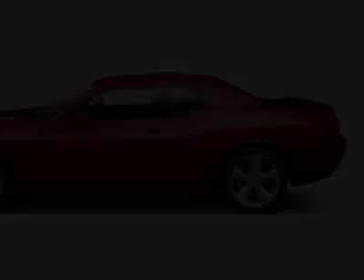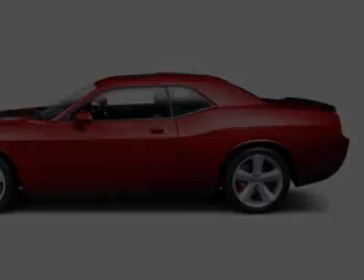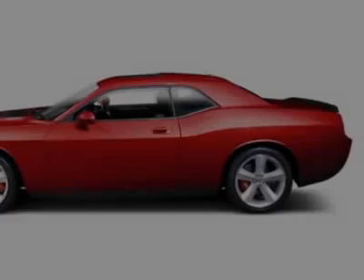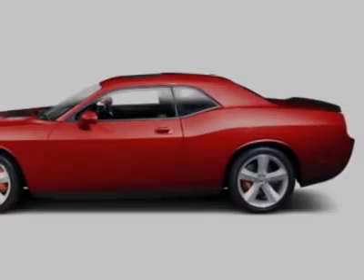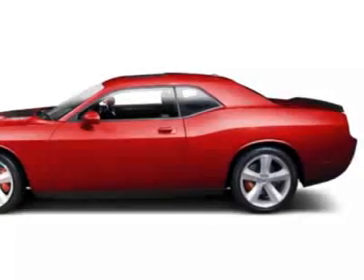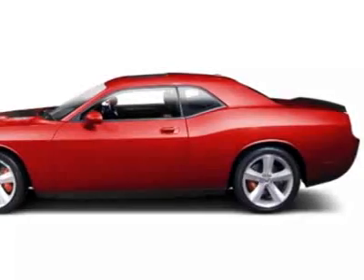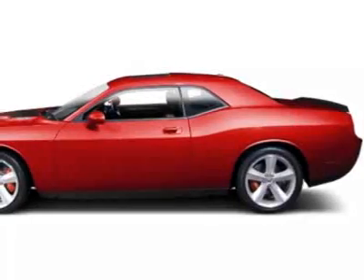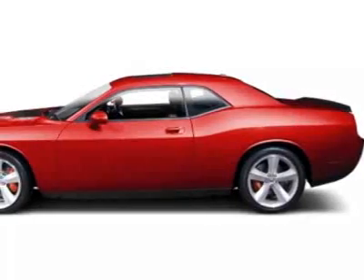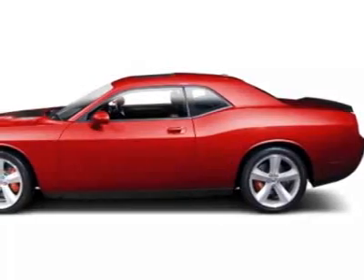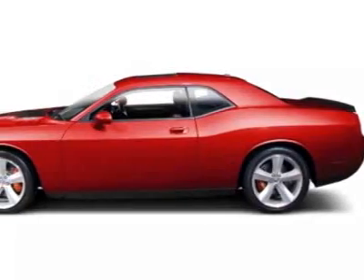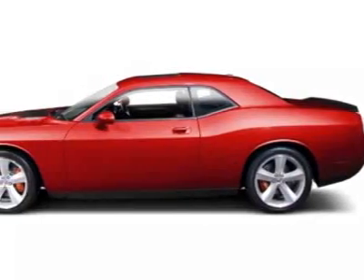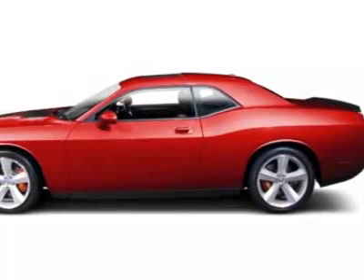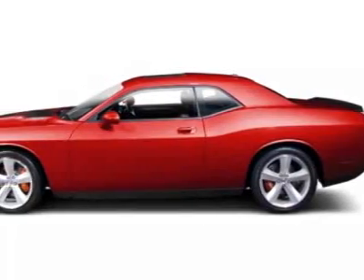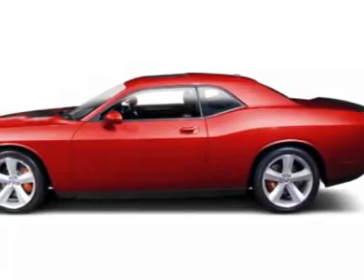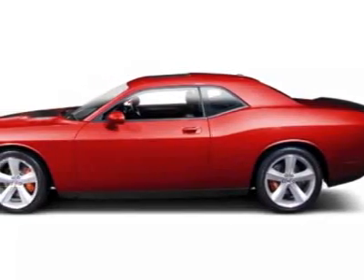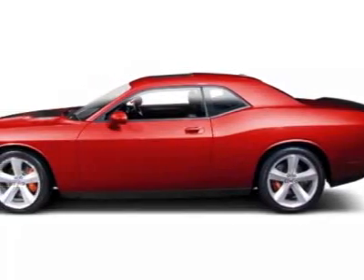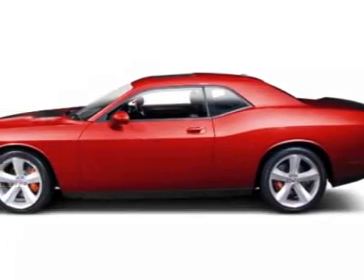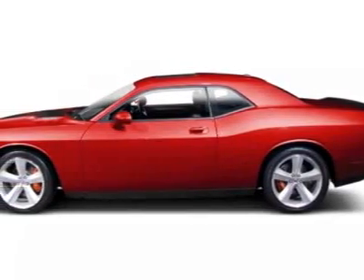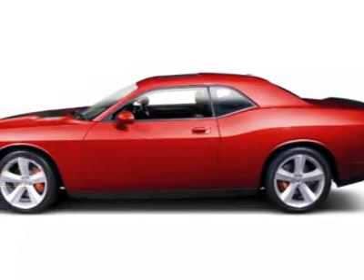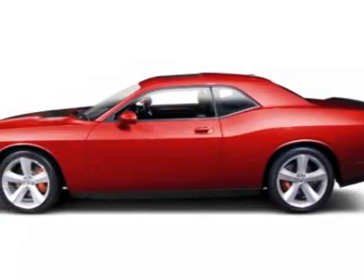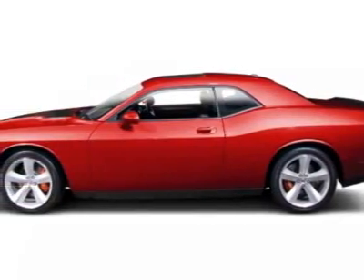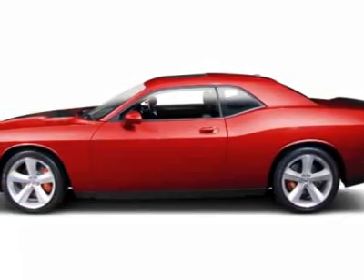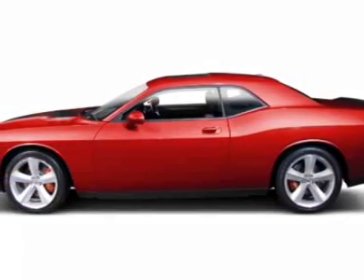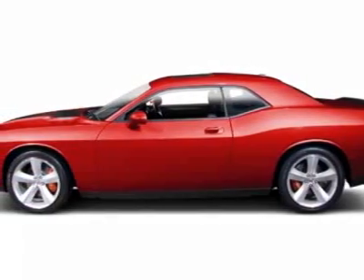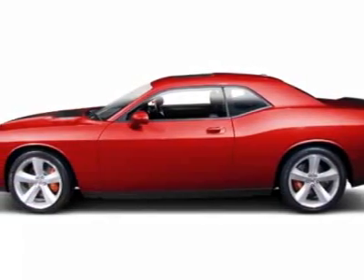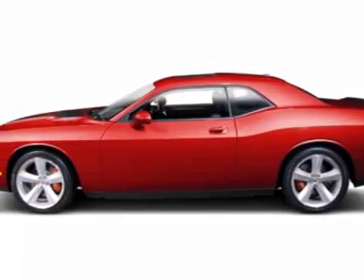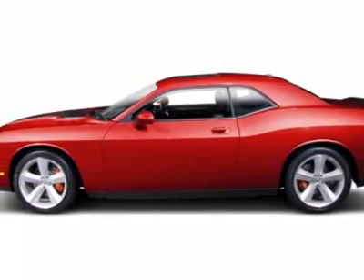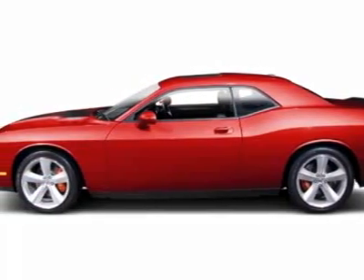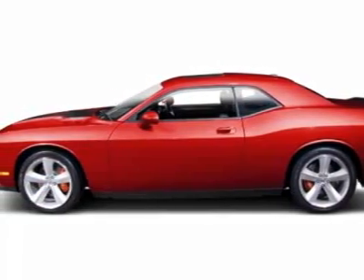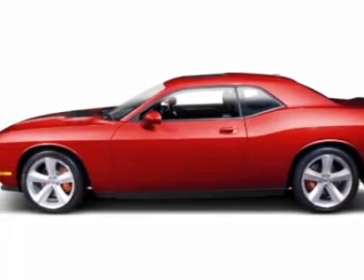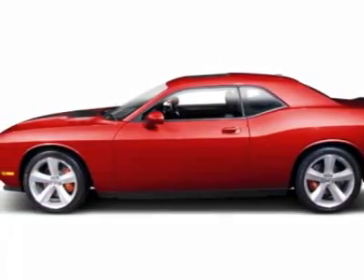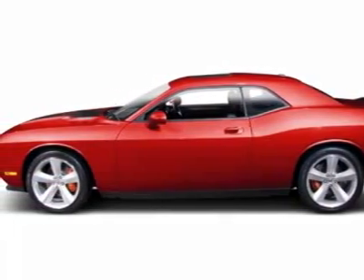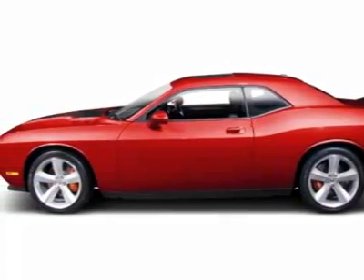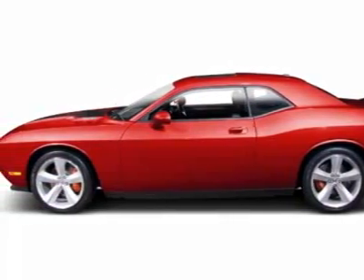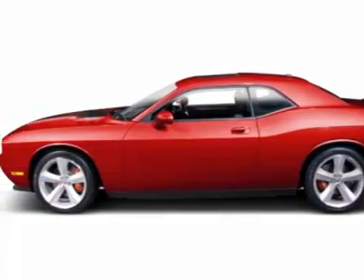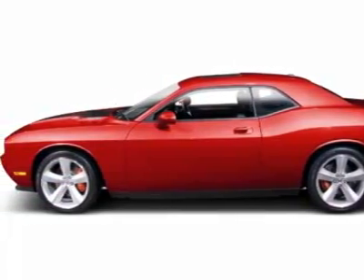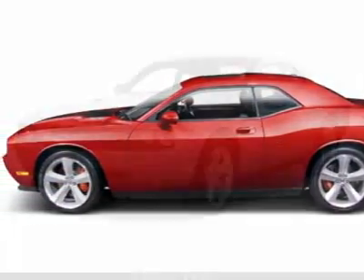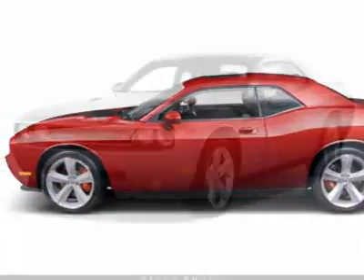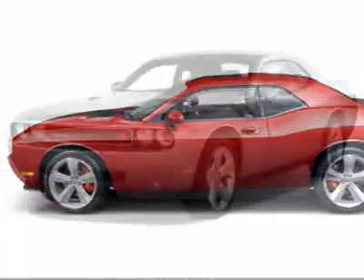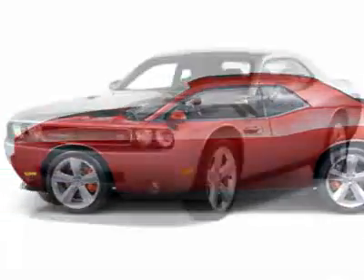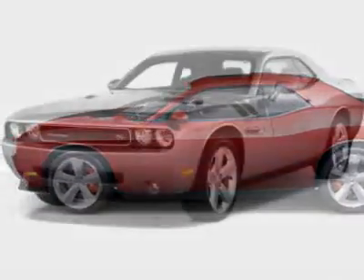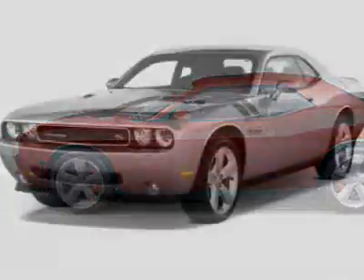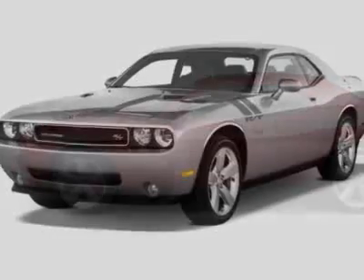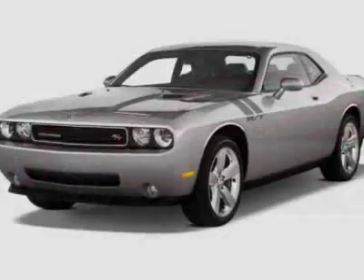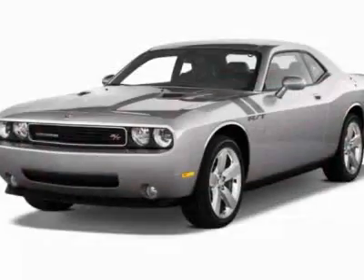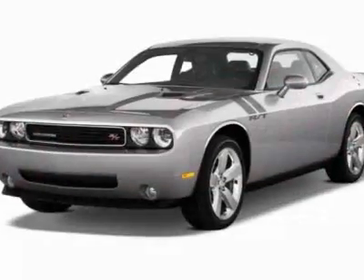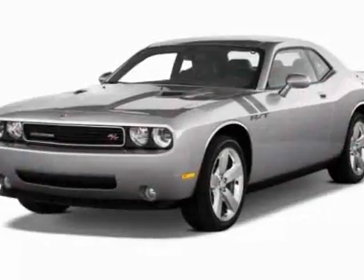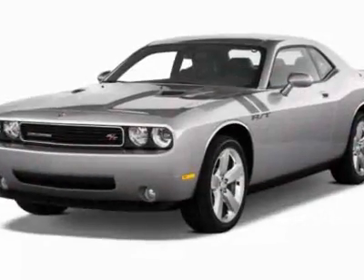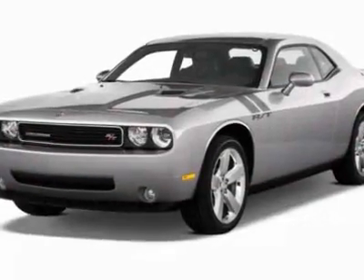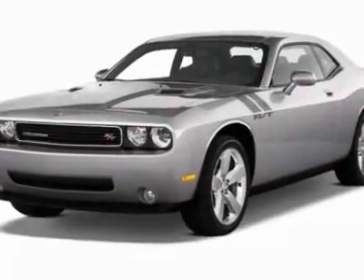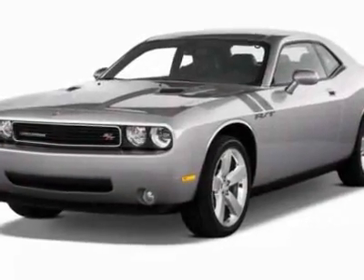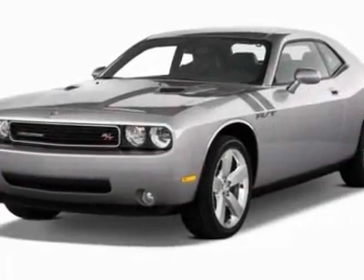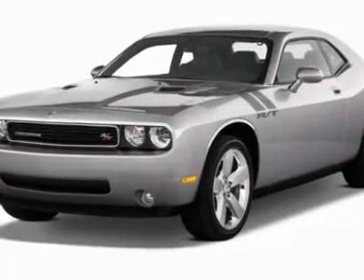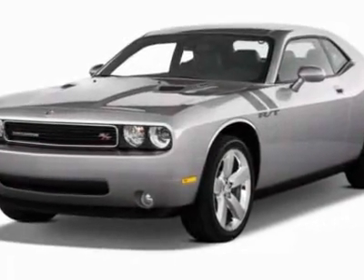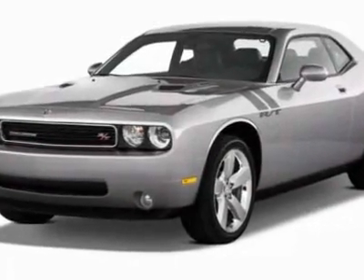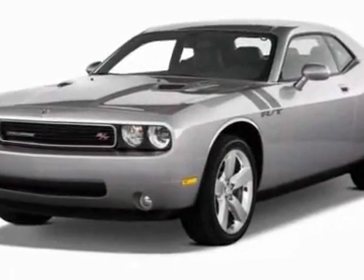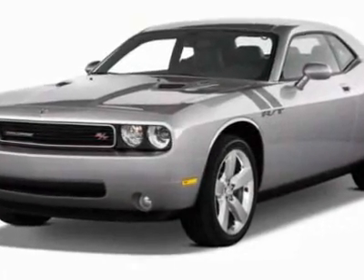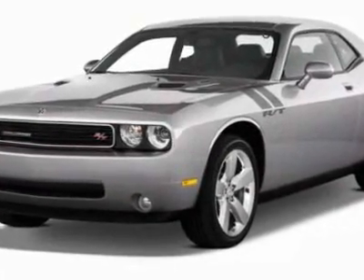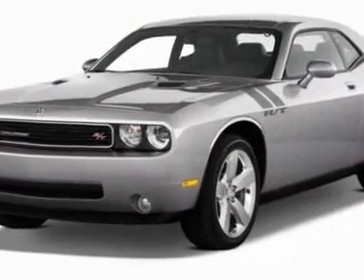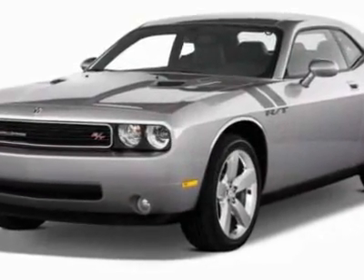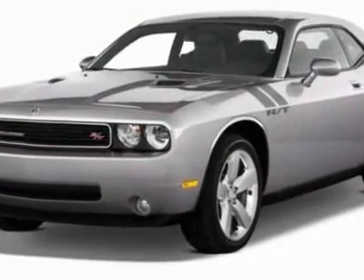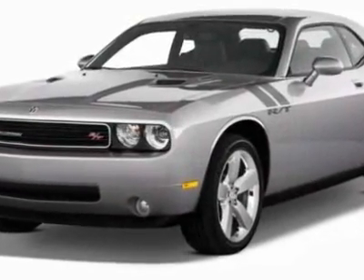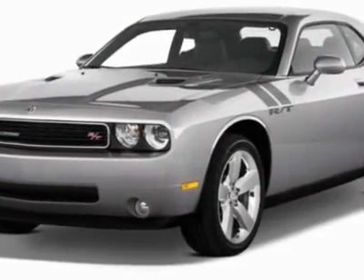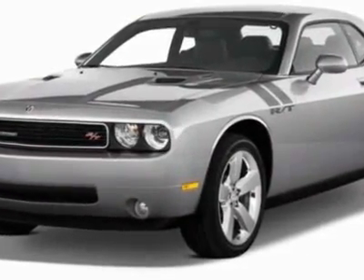Look at this new 2011 Dodge Challenger. For your protection, this vehicle has a full factory warranty.